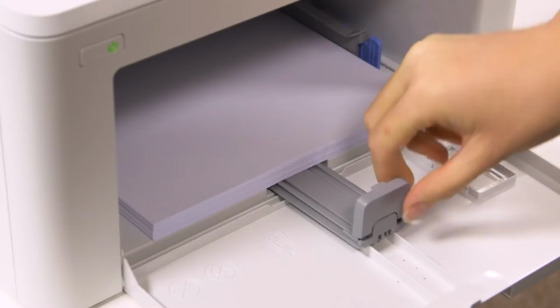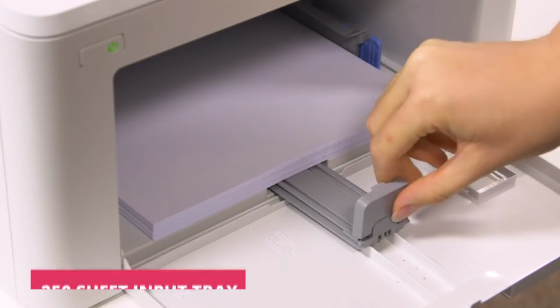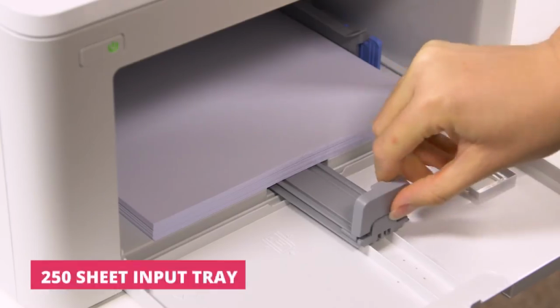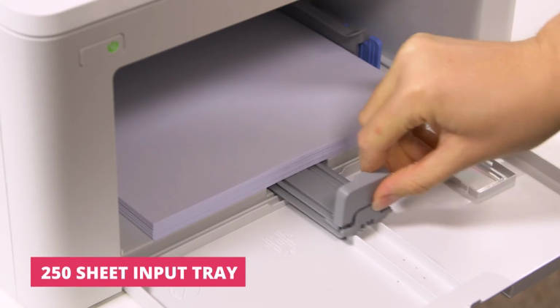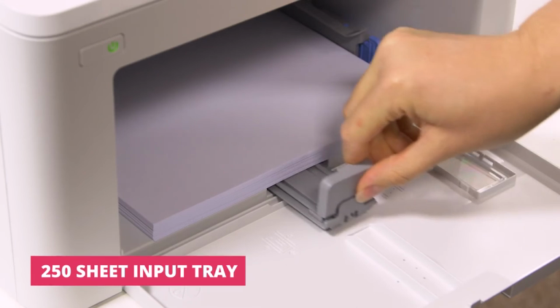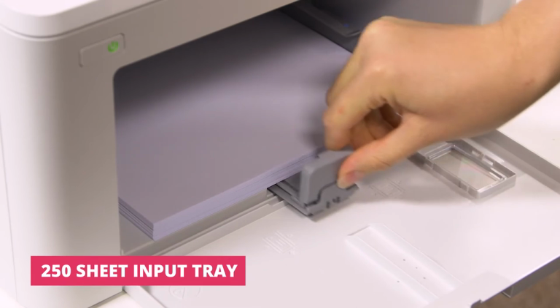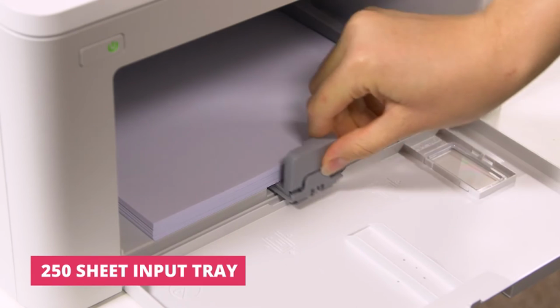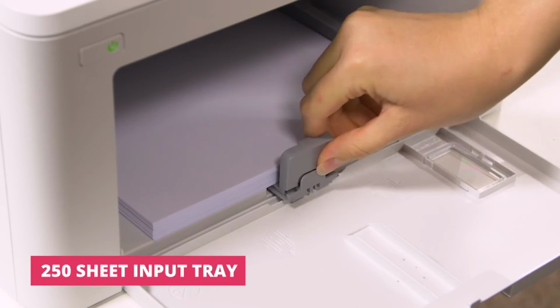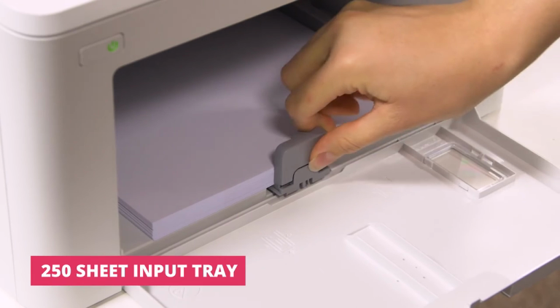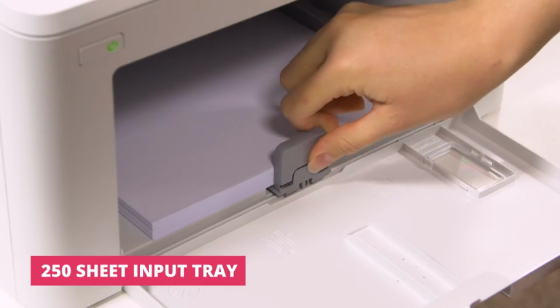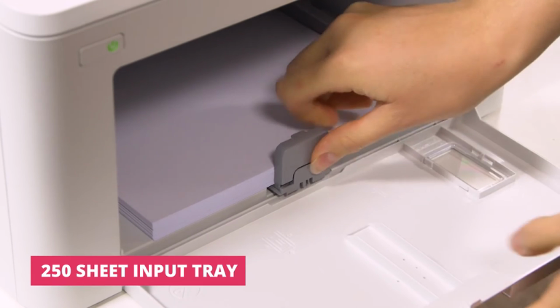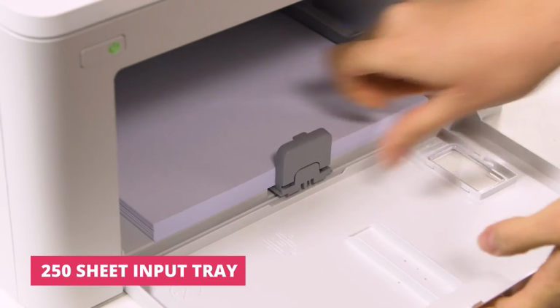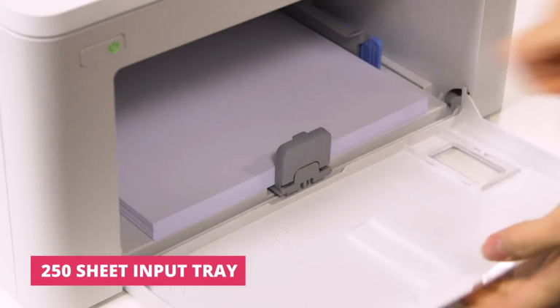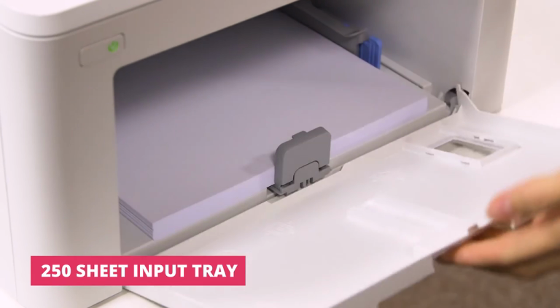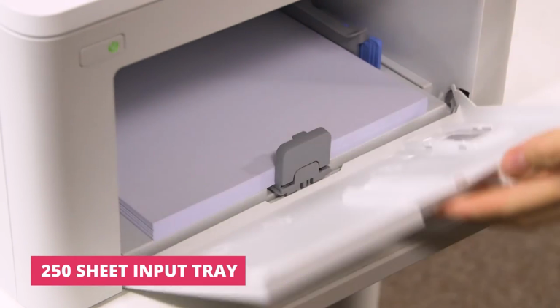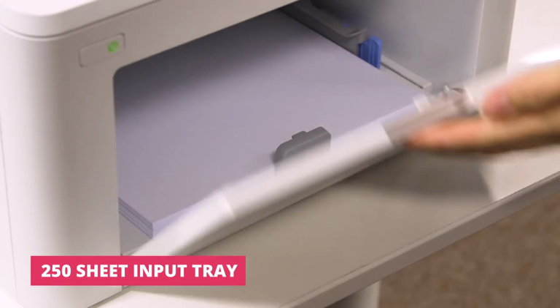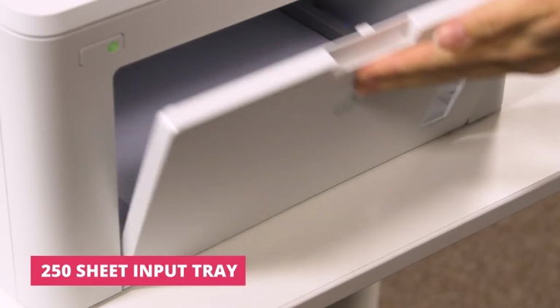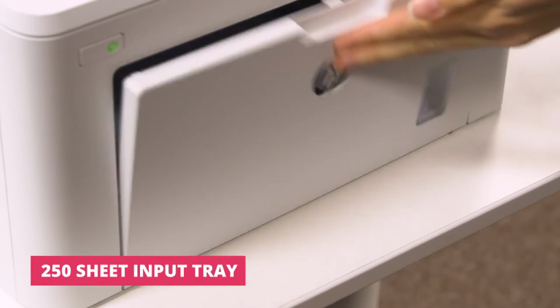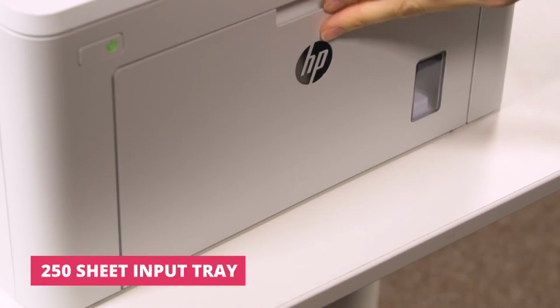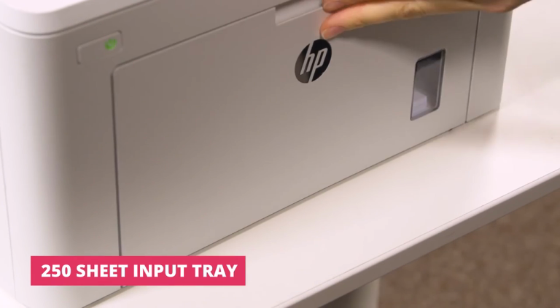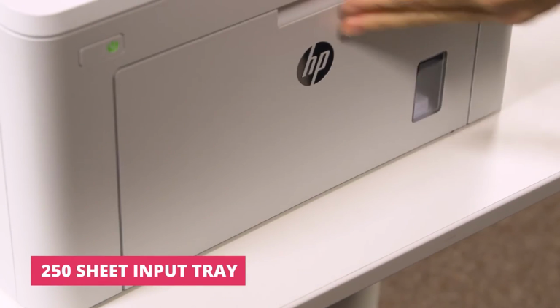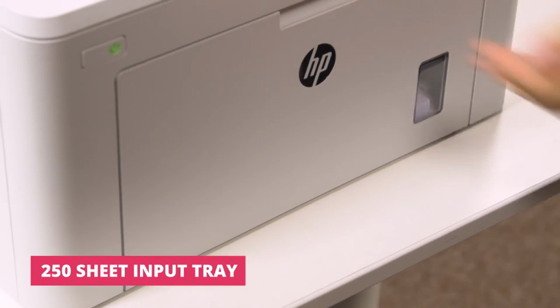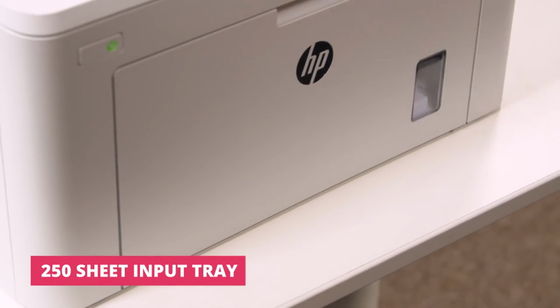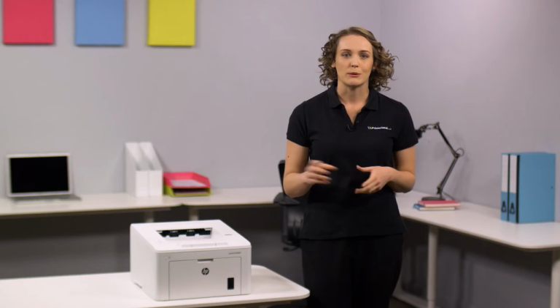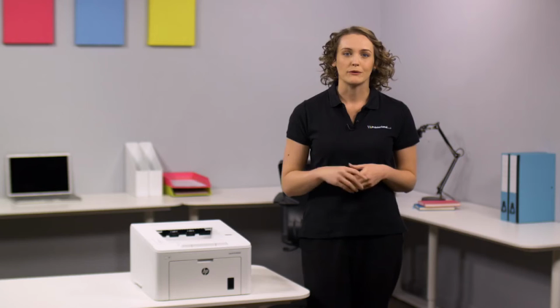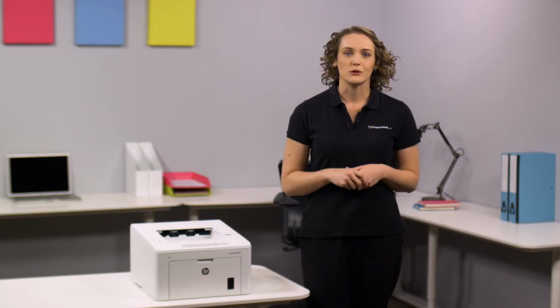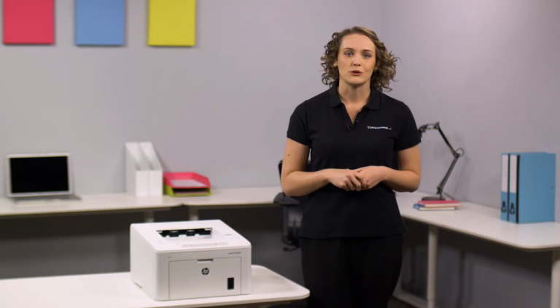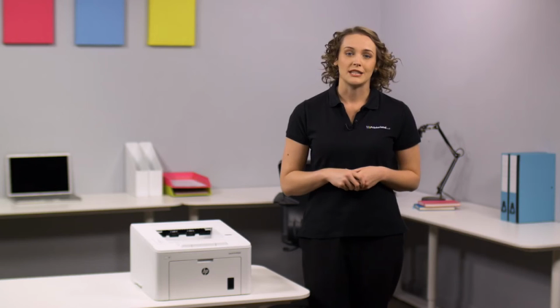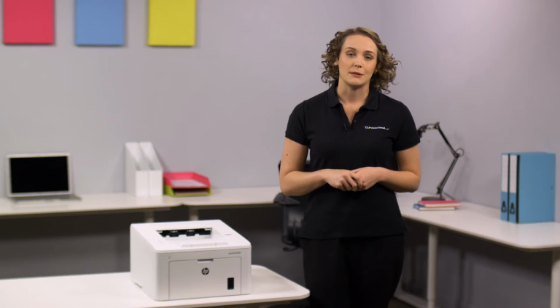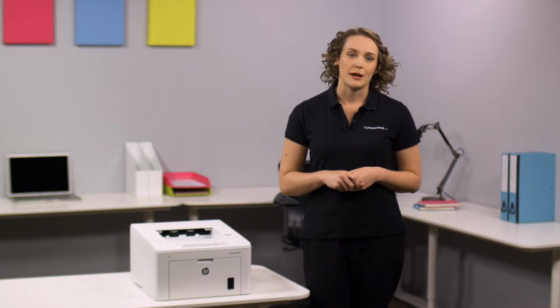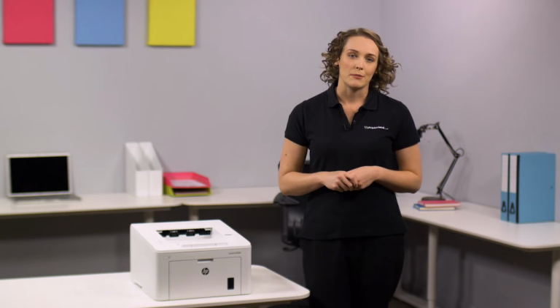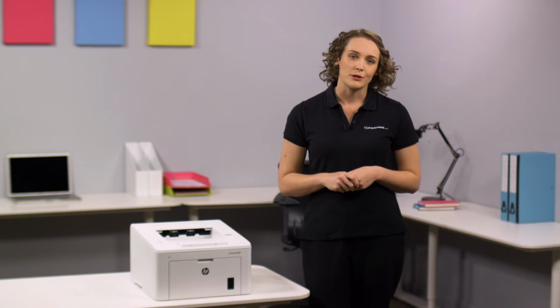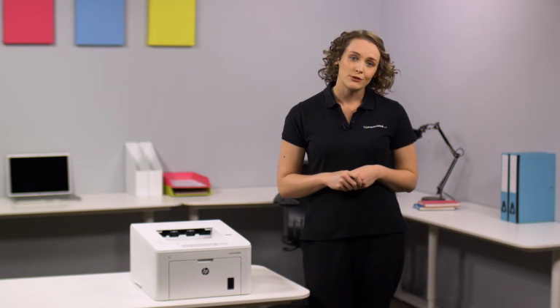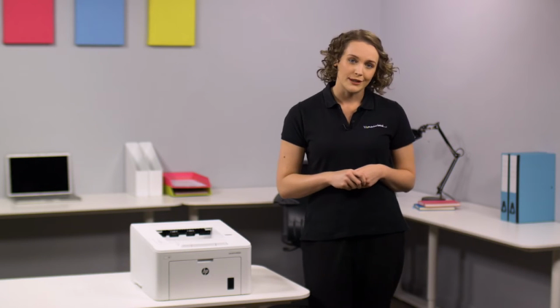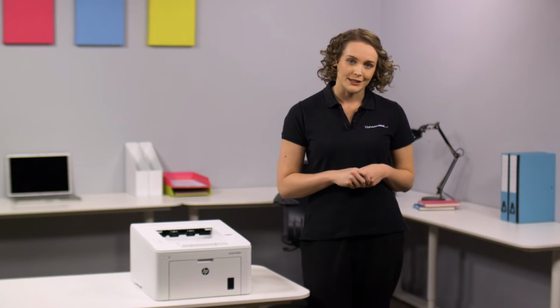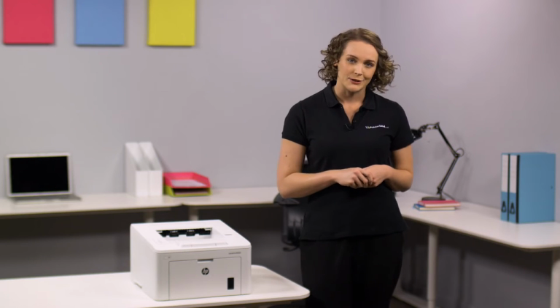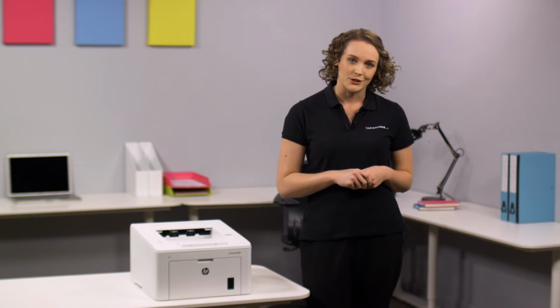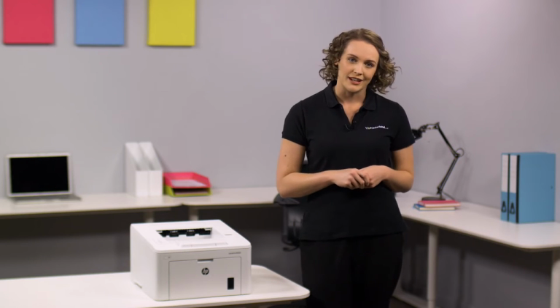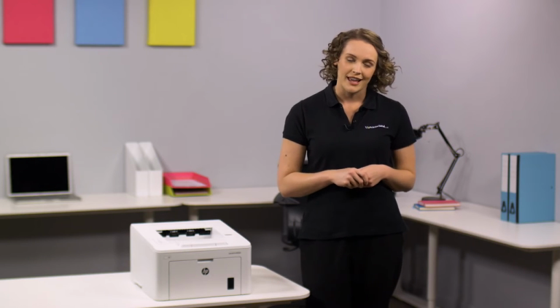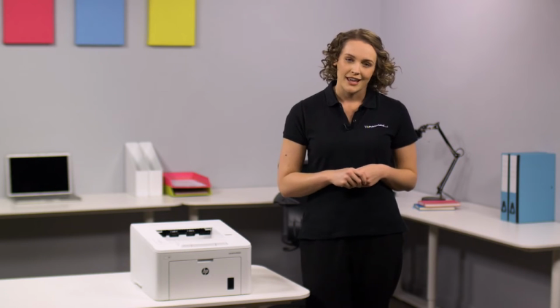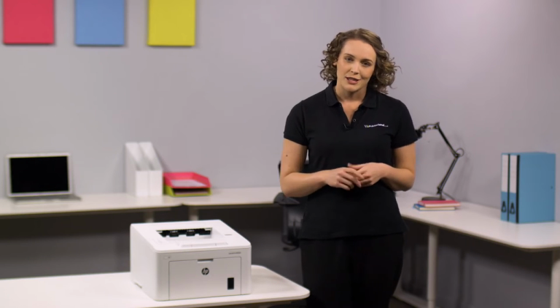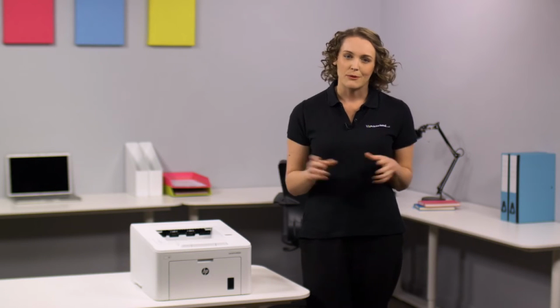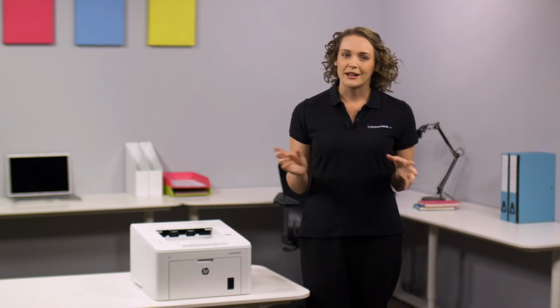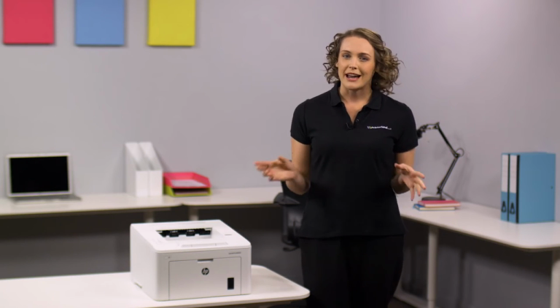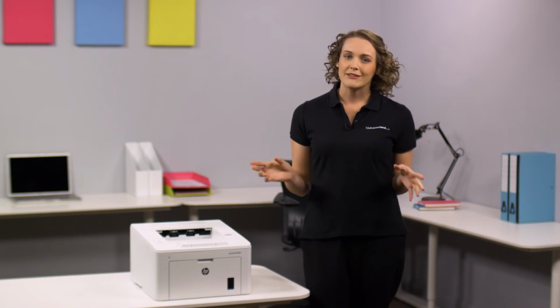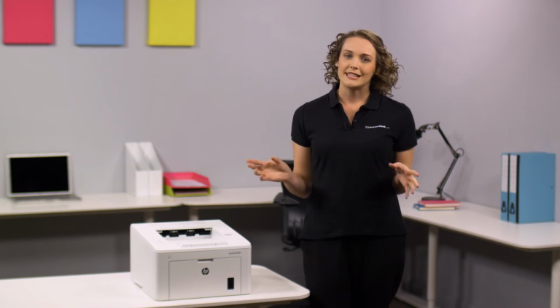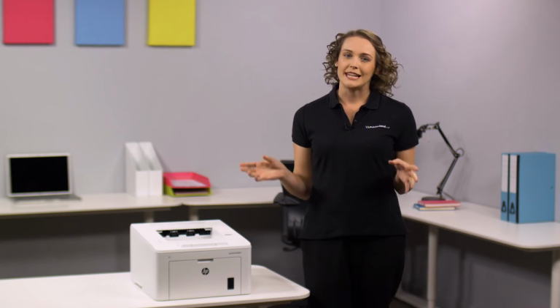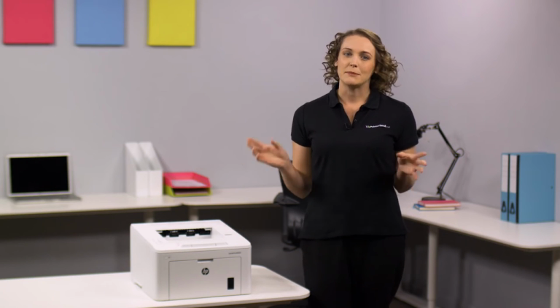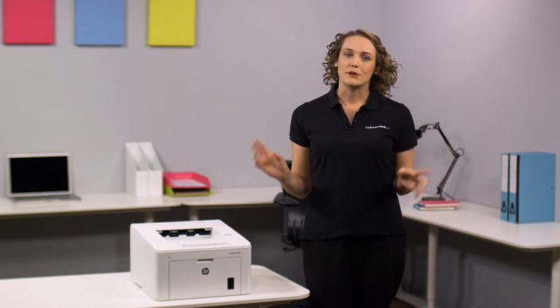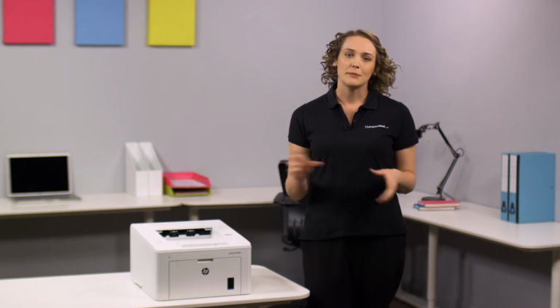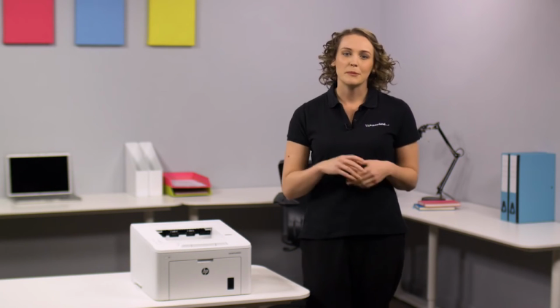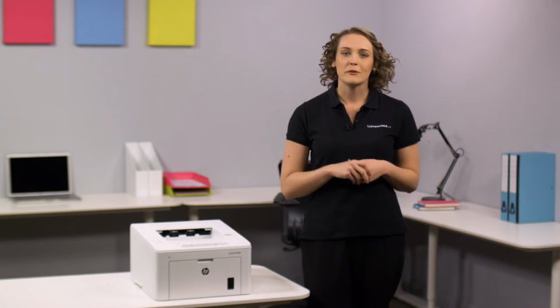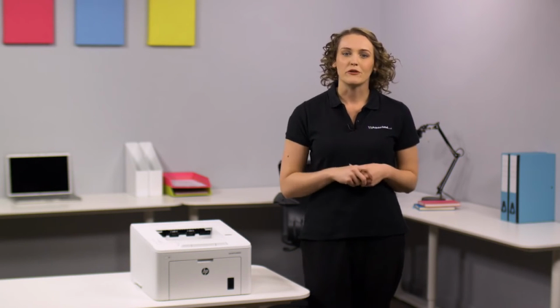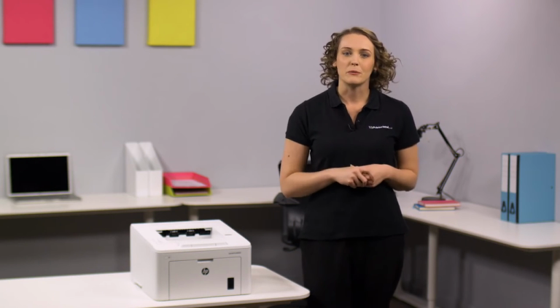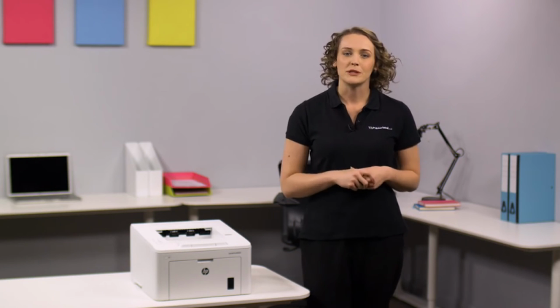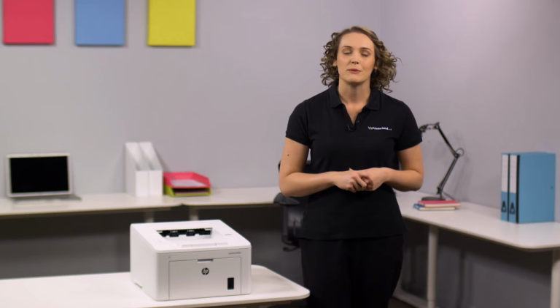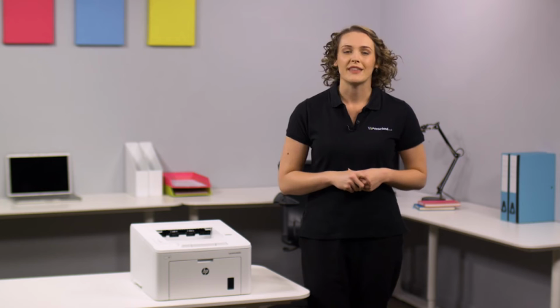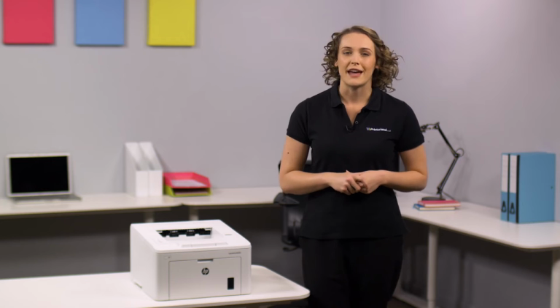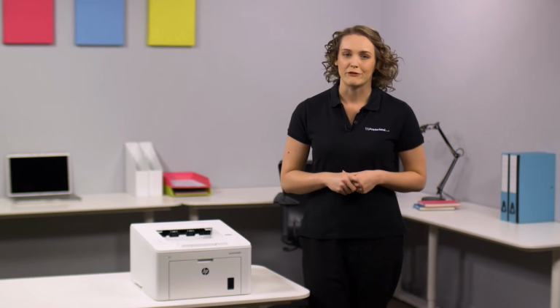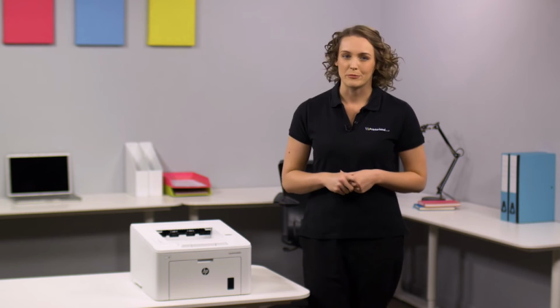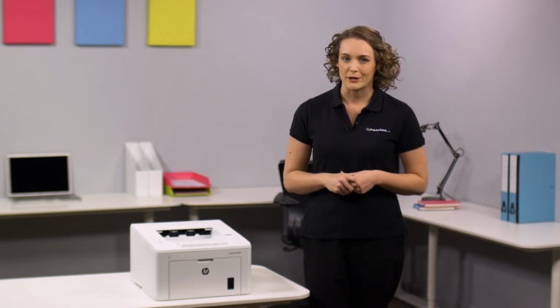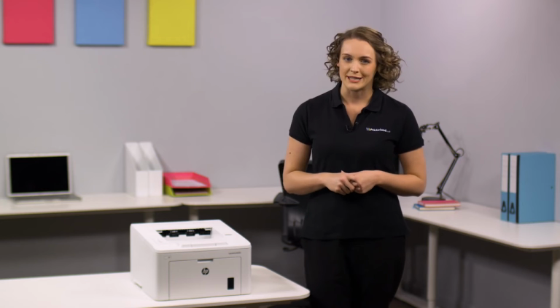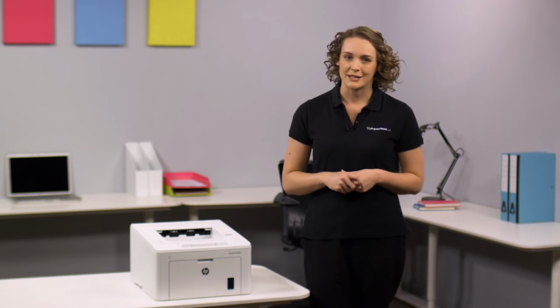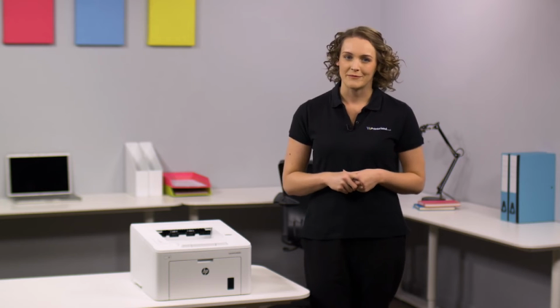With a 250-sheet input tray and 1200x1200 DPI print resolution, you are guaranteed premium performance with every print.